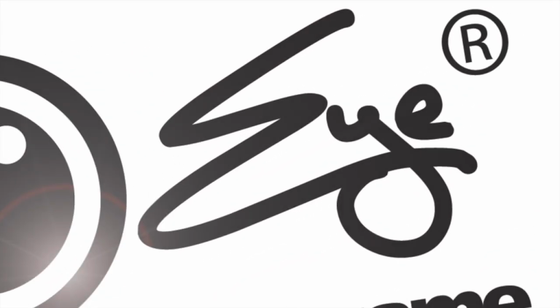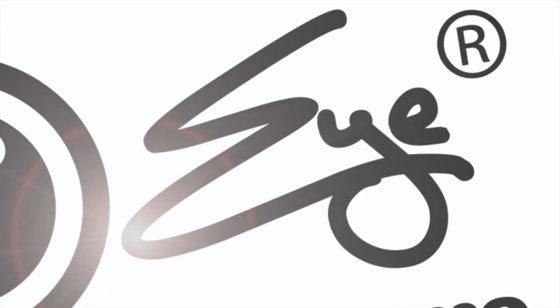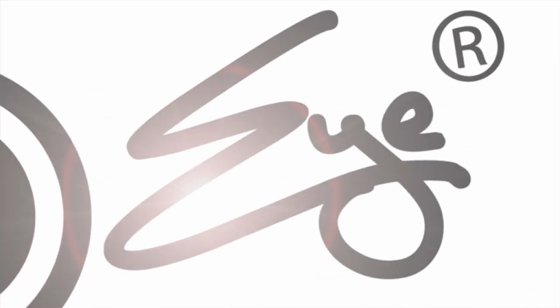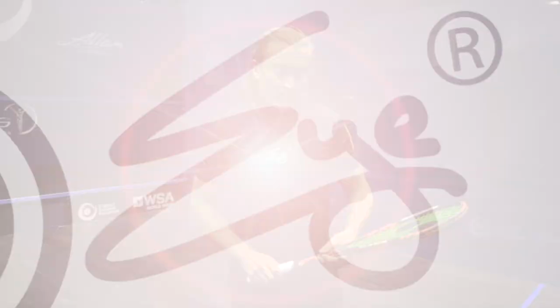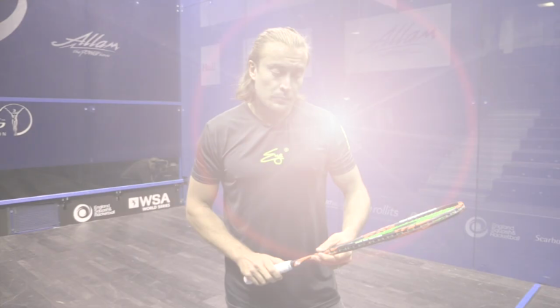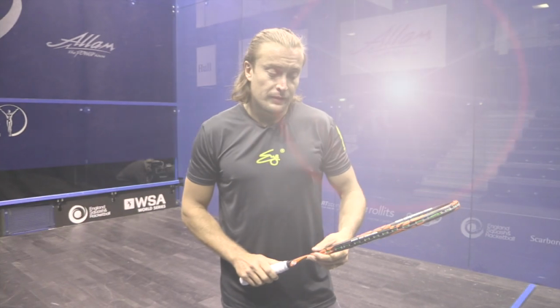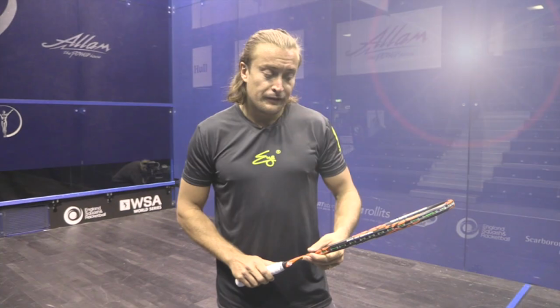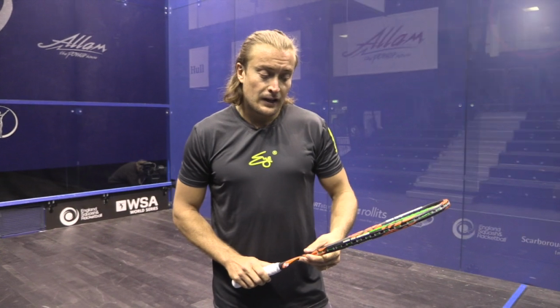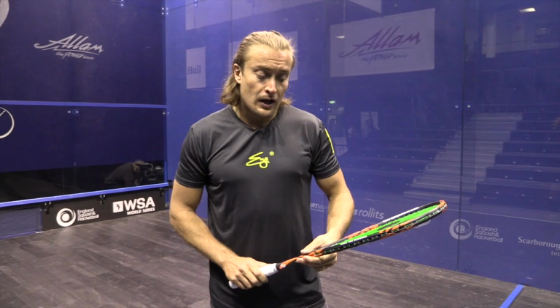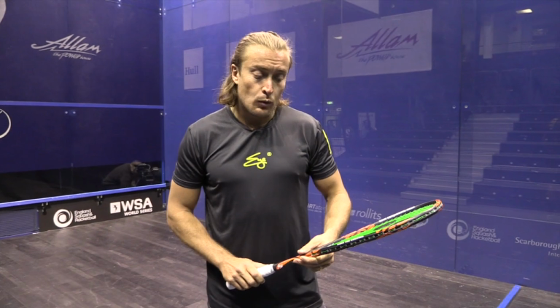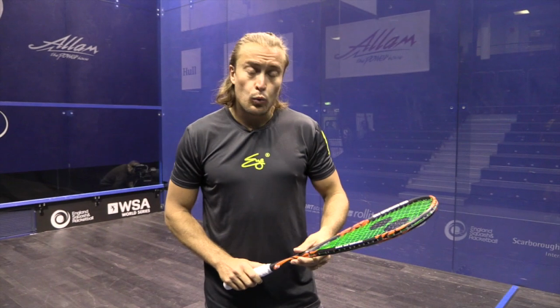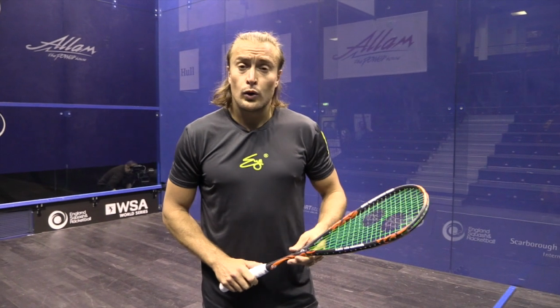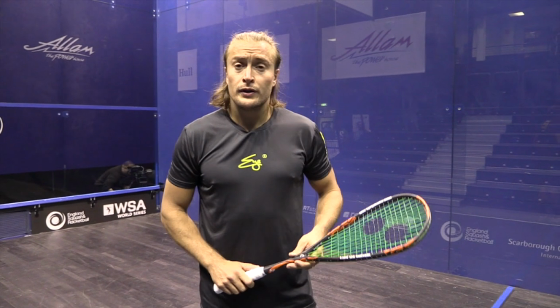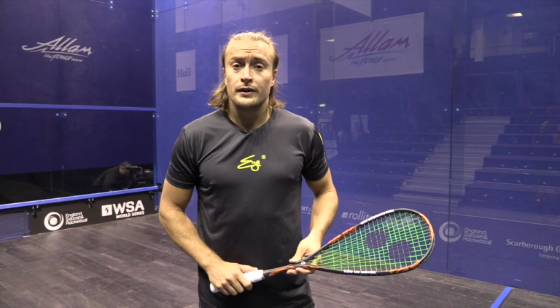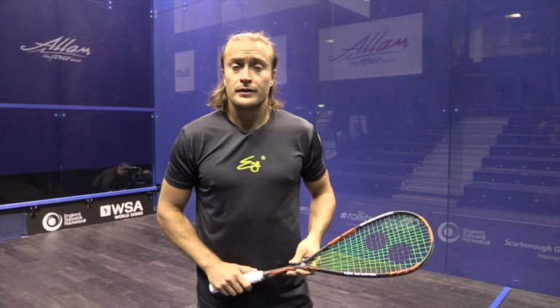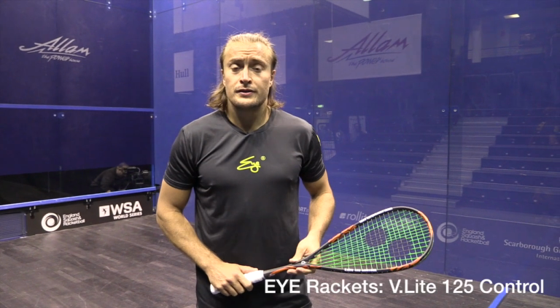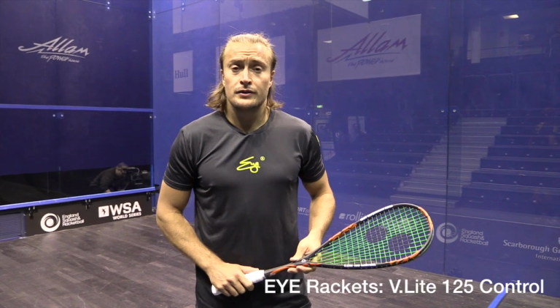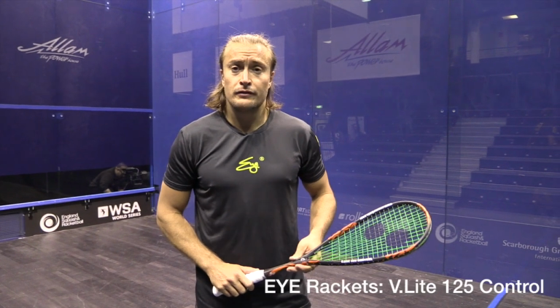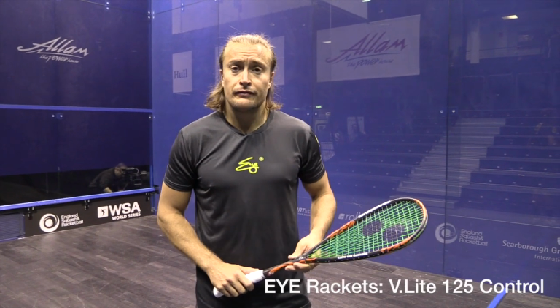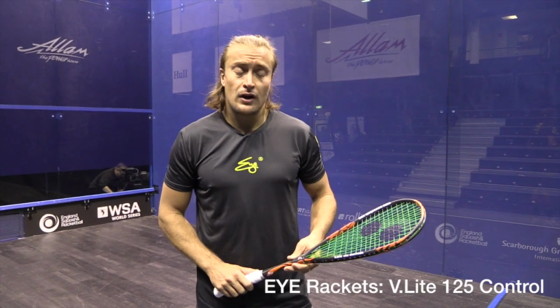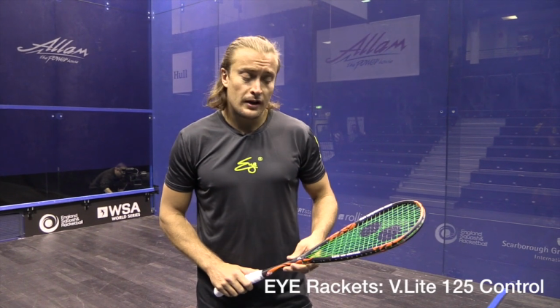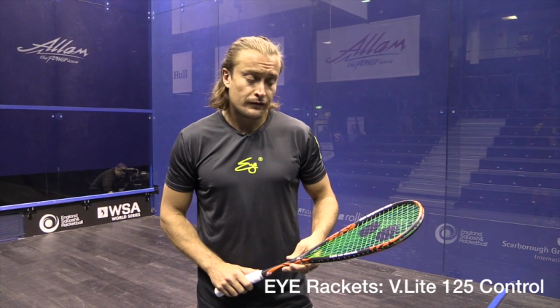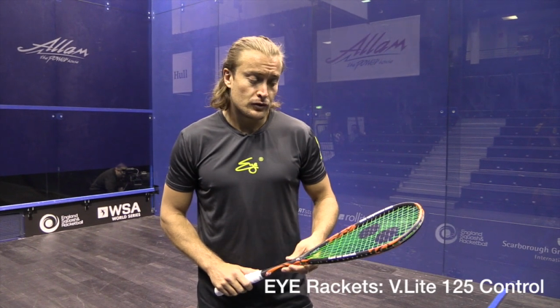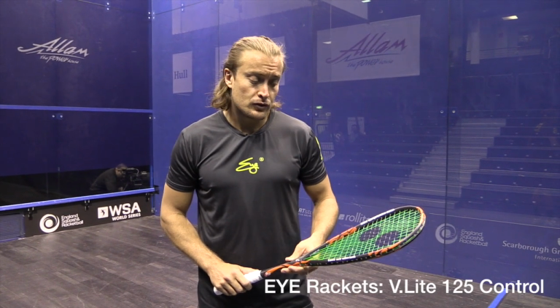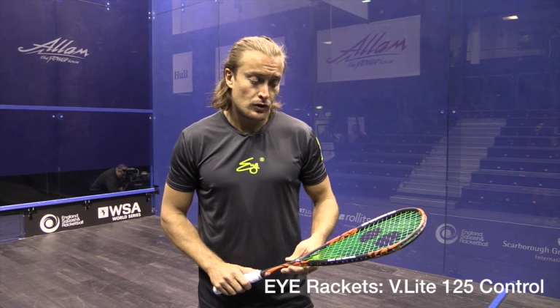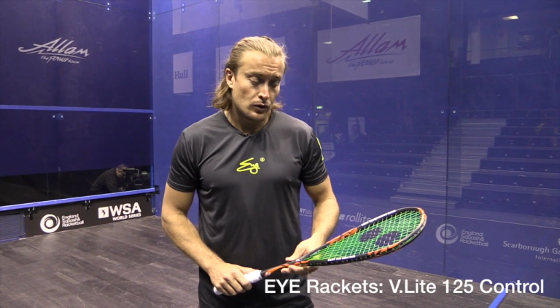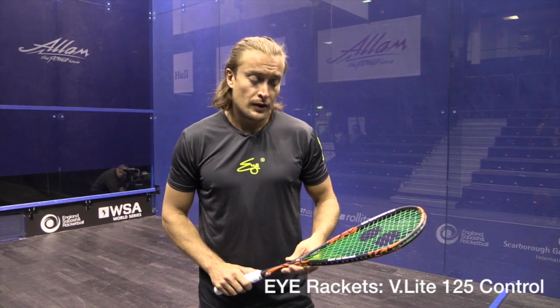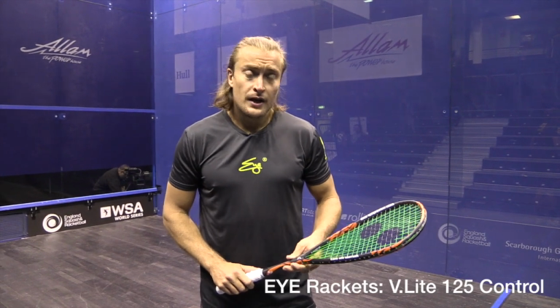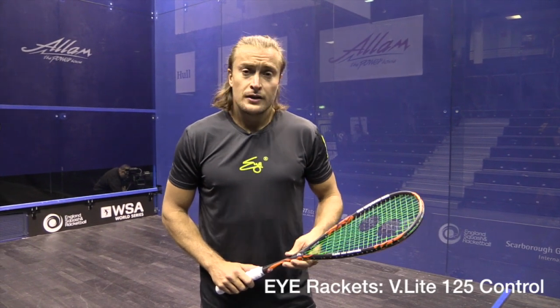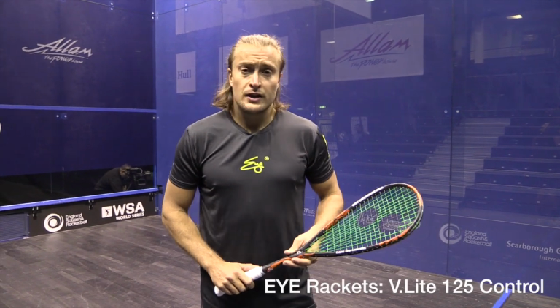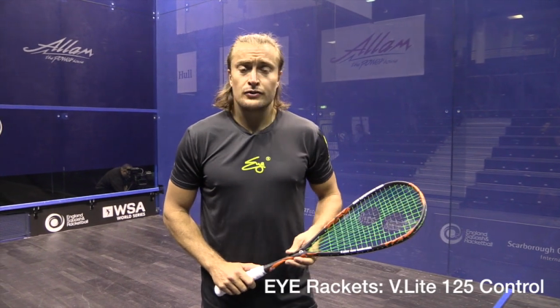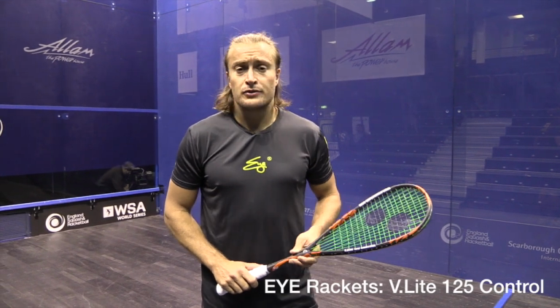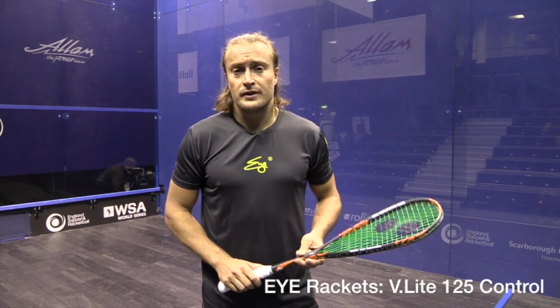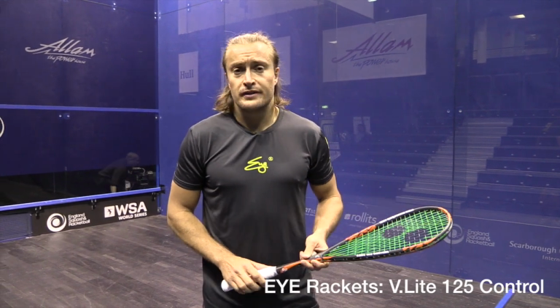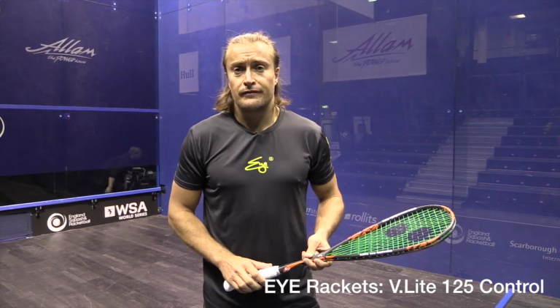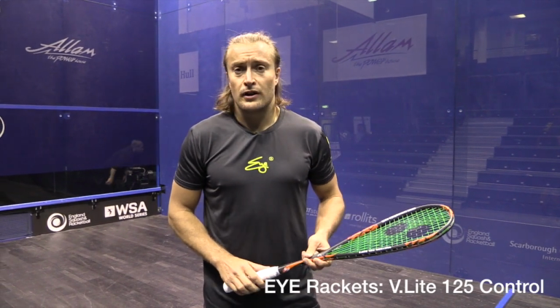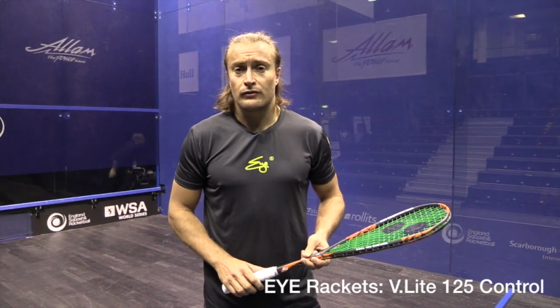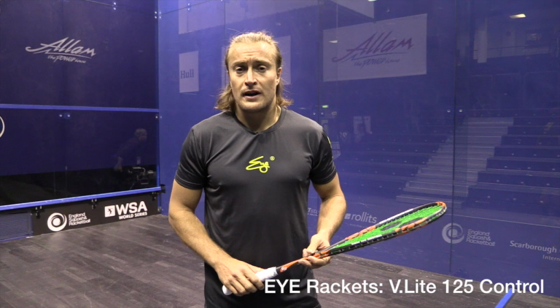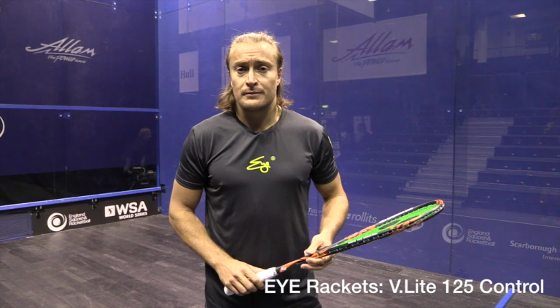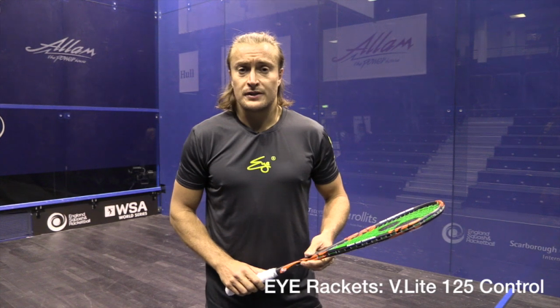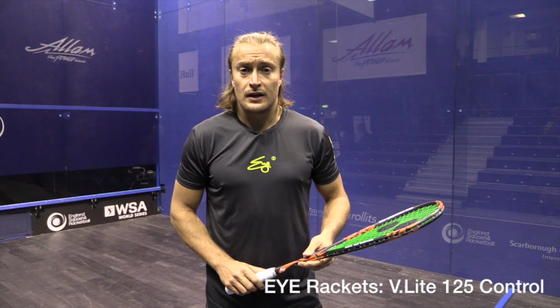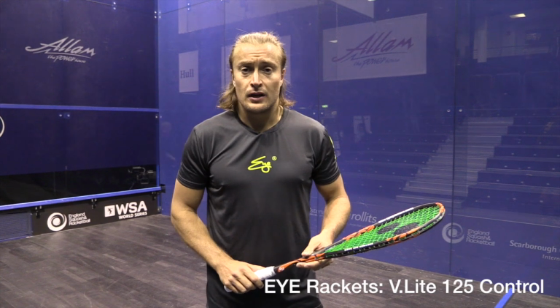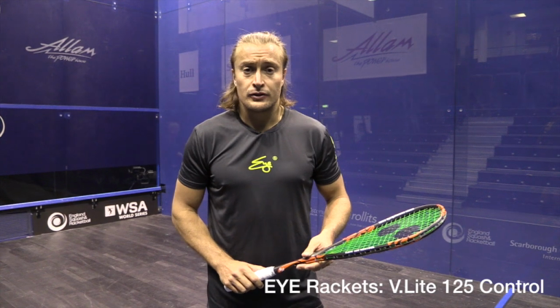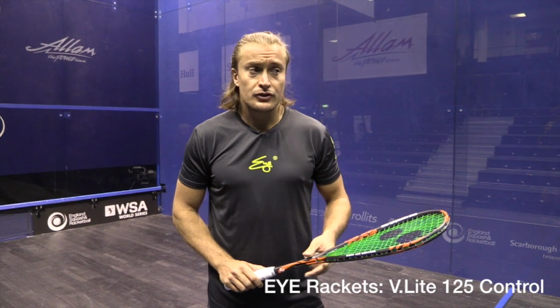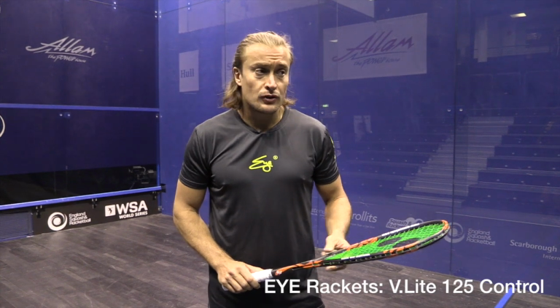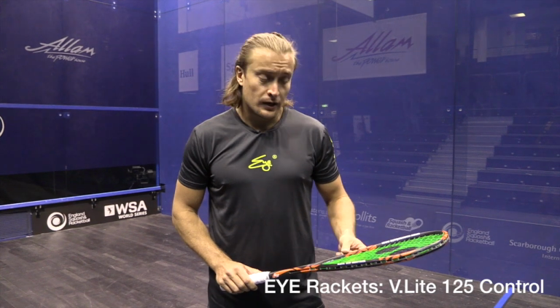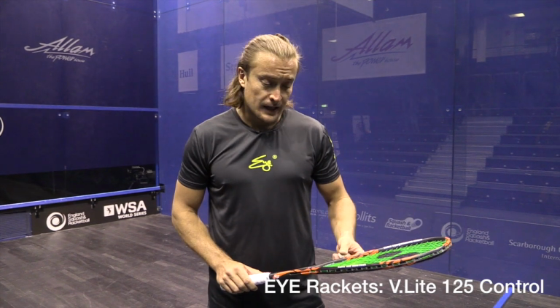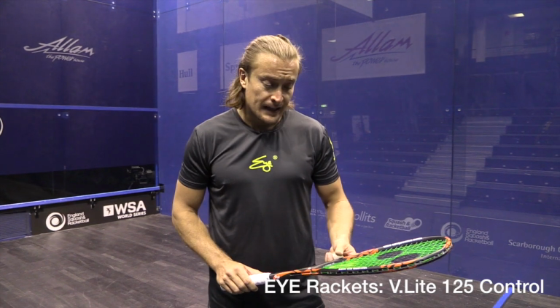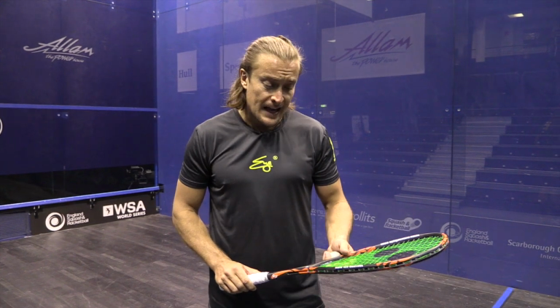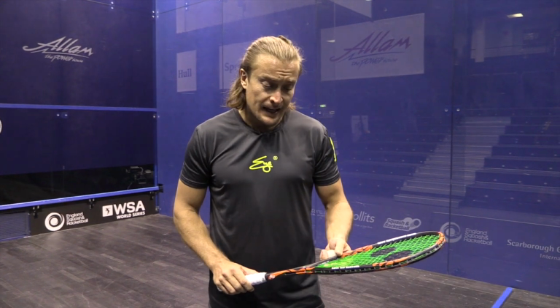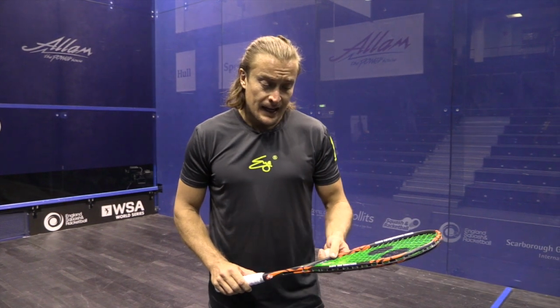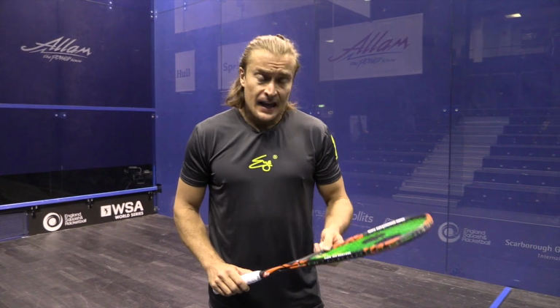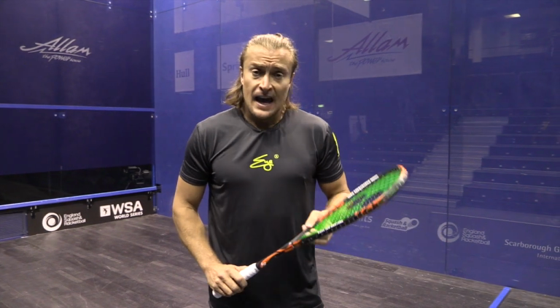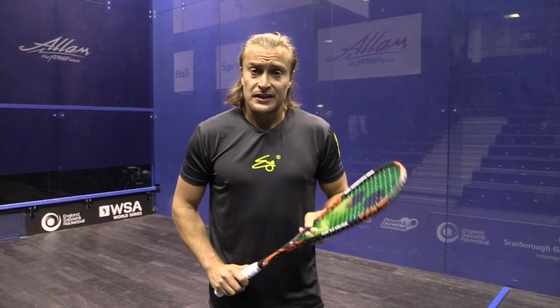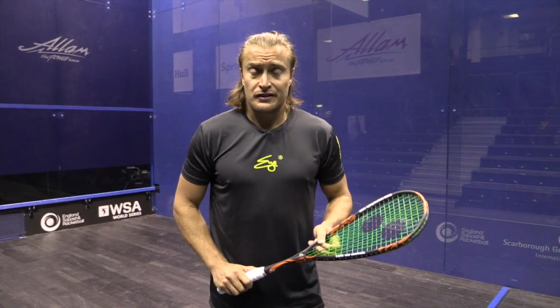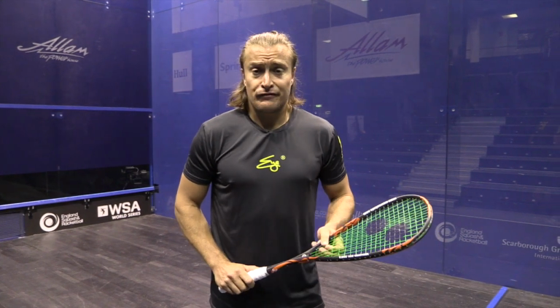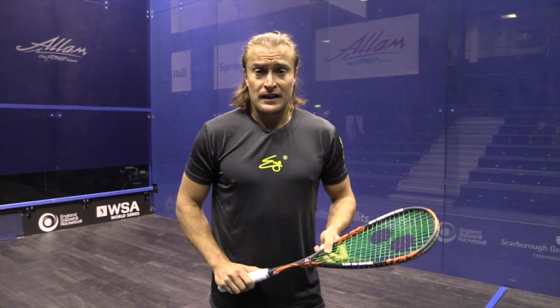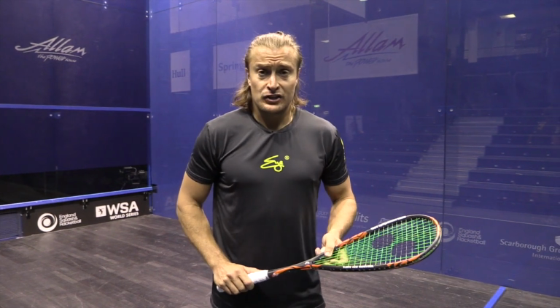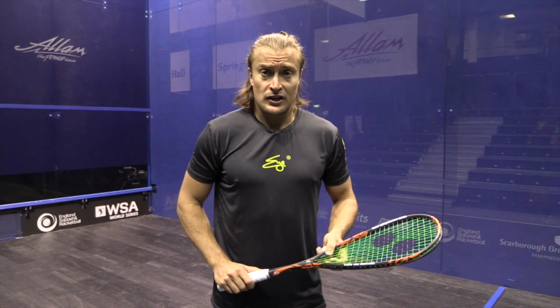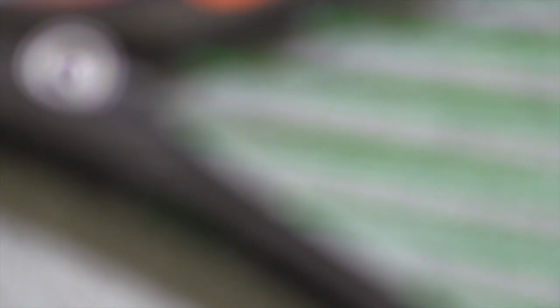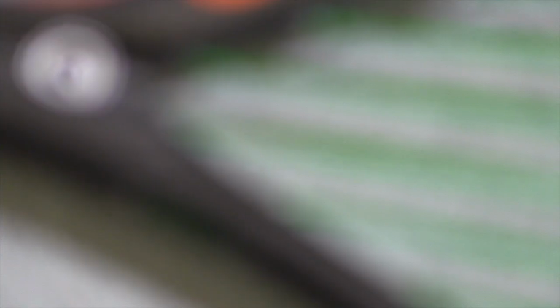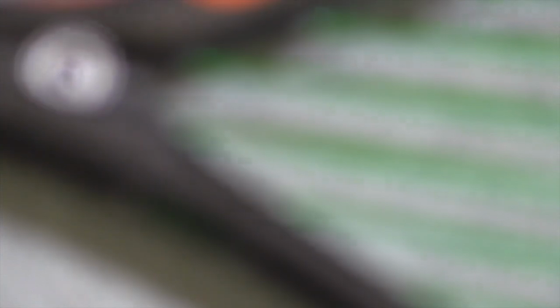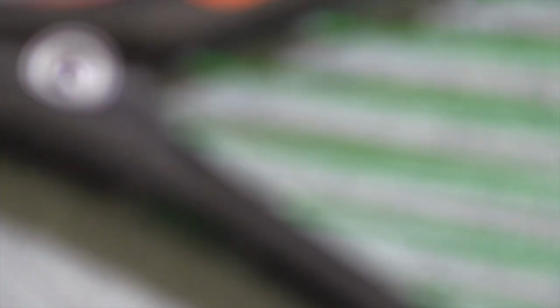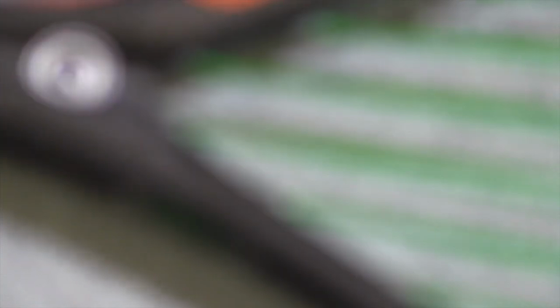I'm here with the V-Lite 125 control. It's 125 grams unstrung, and again has the fan-shaped pattern.